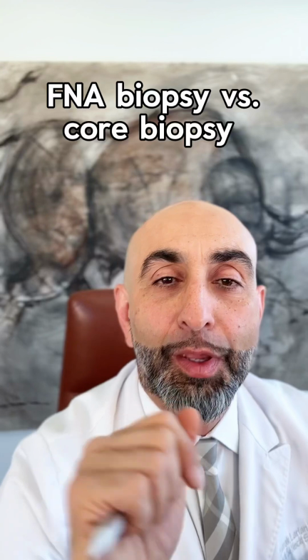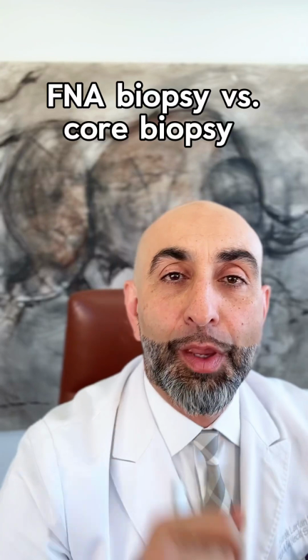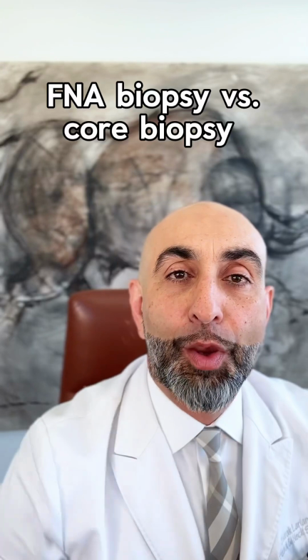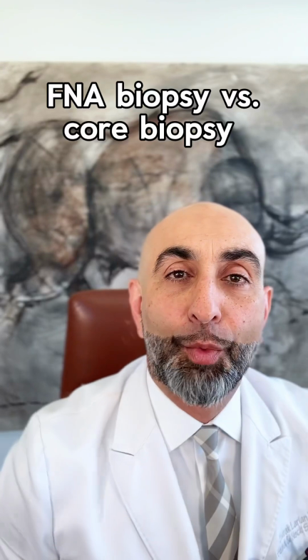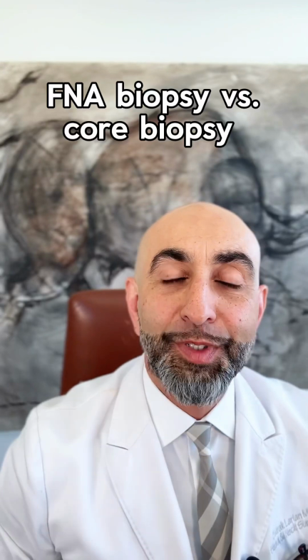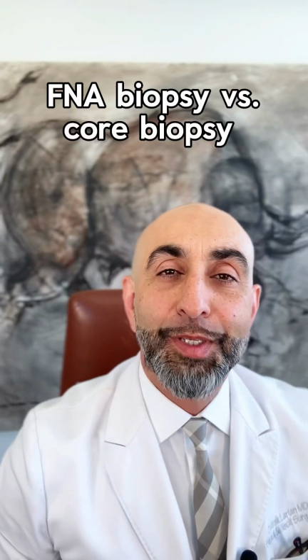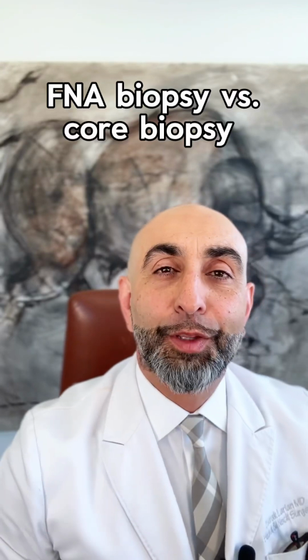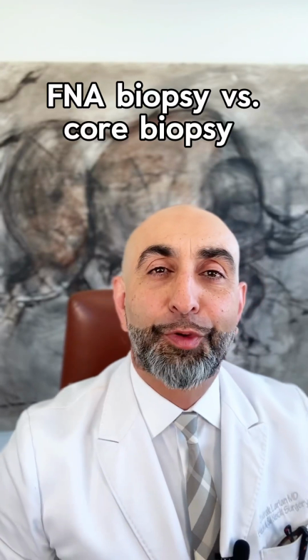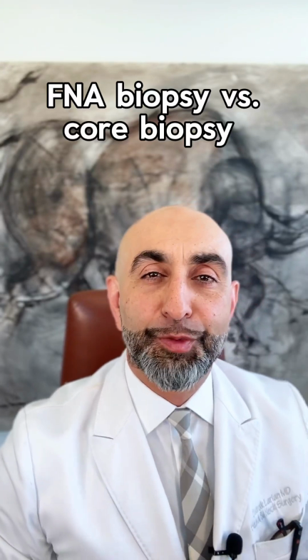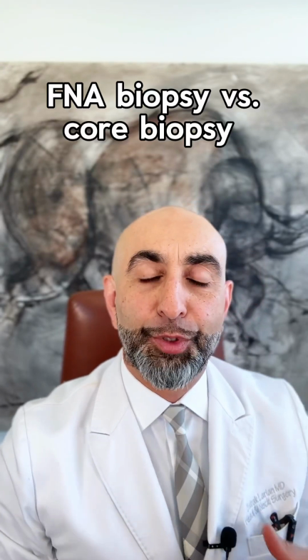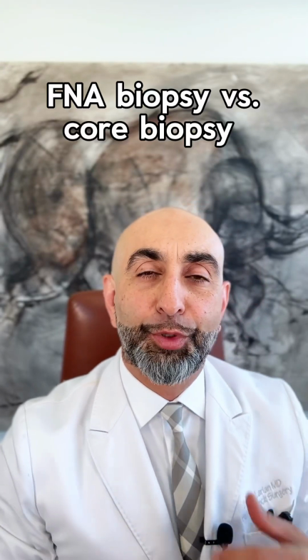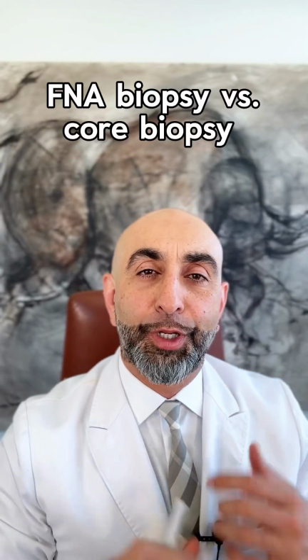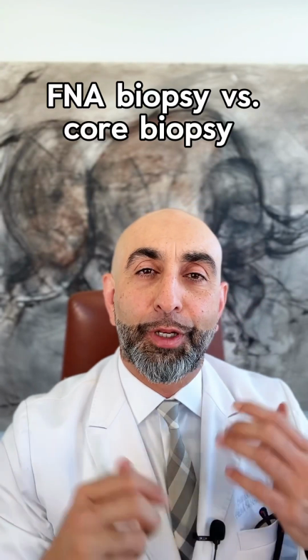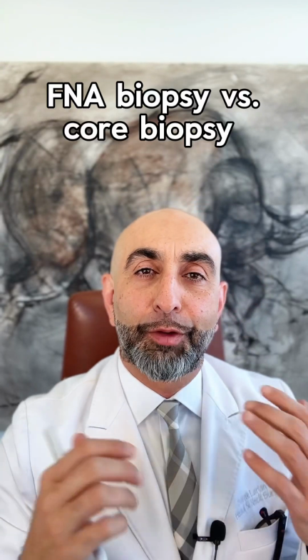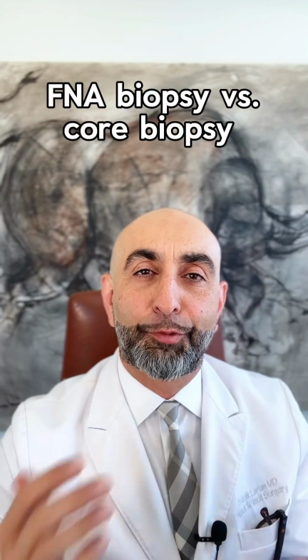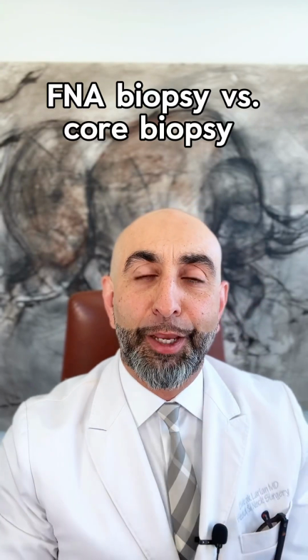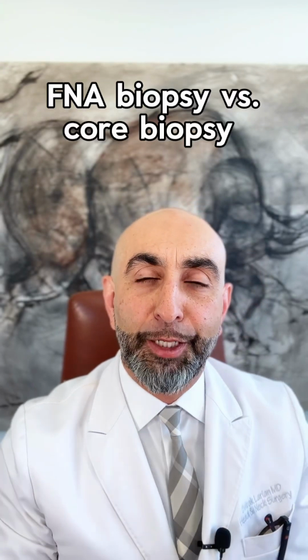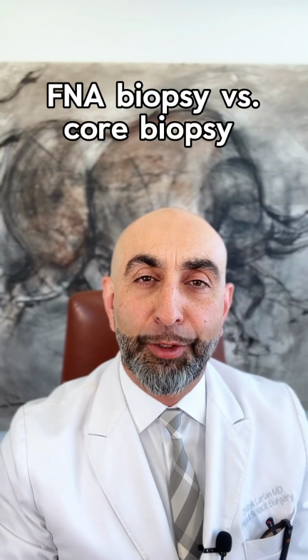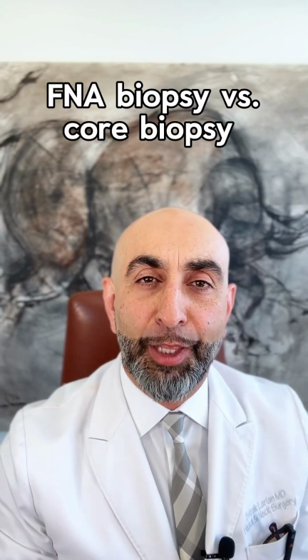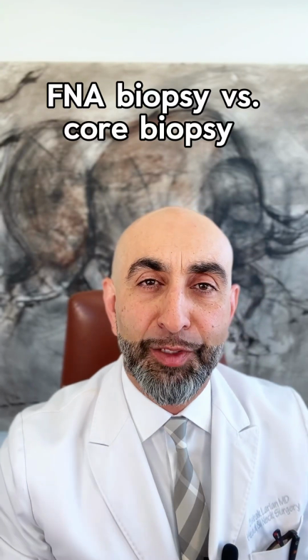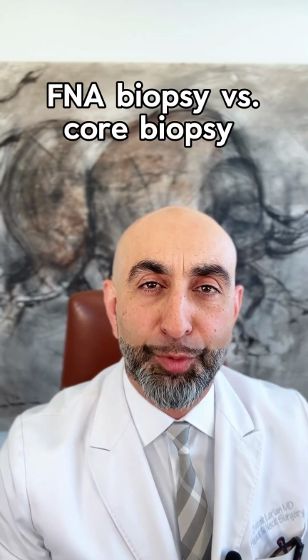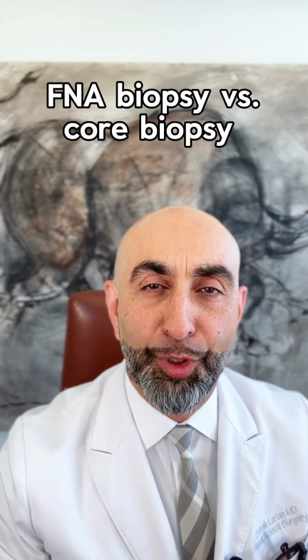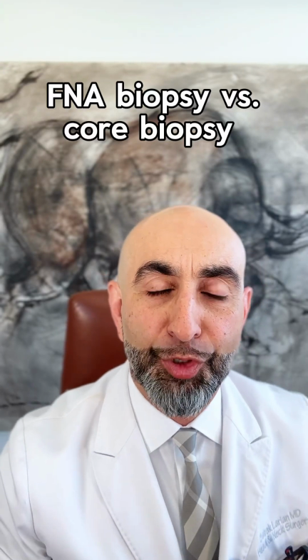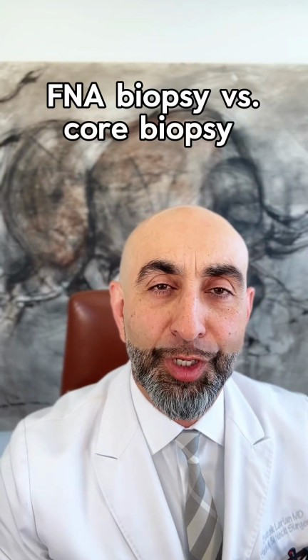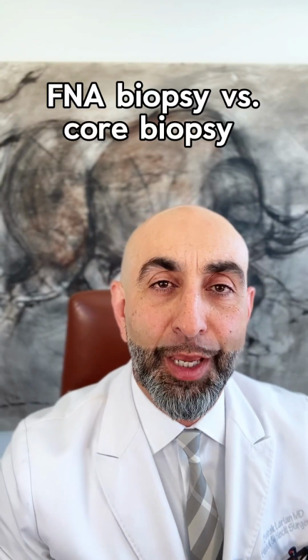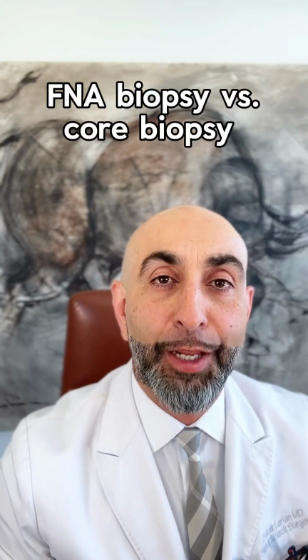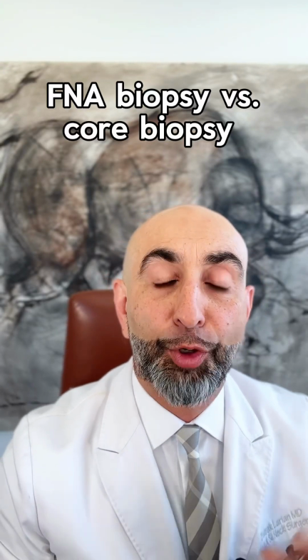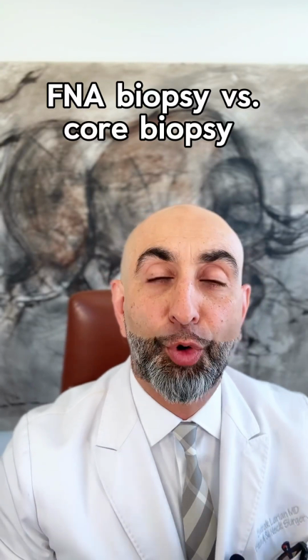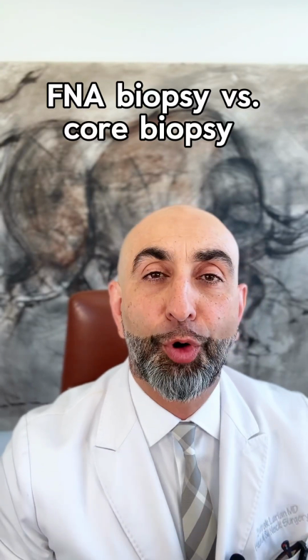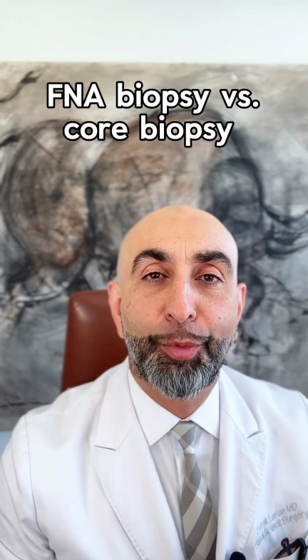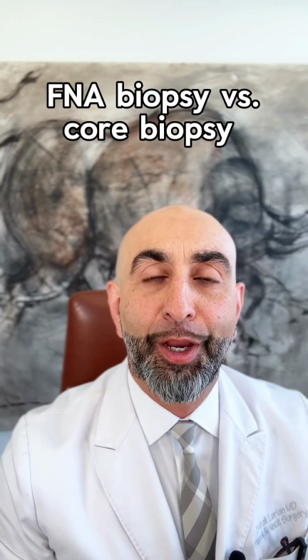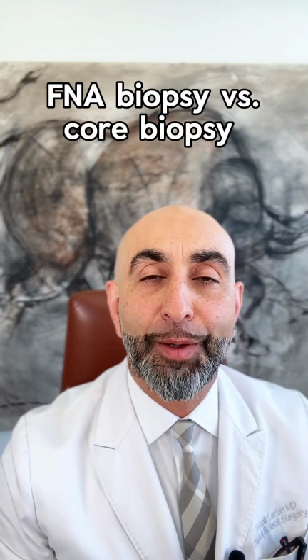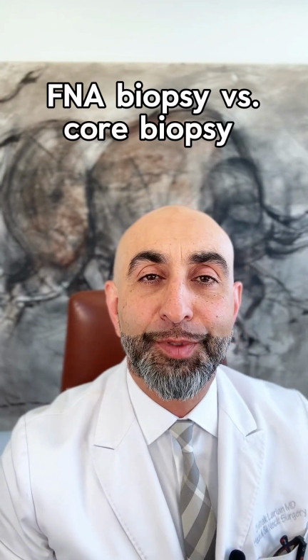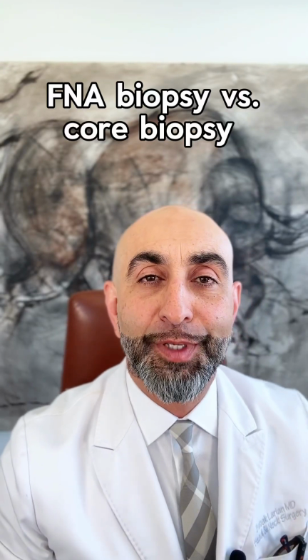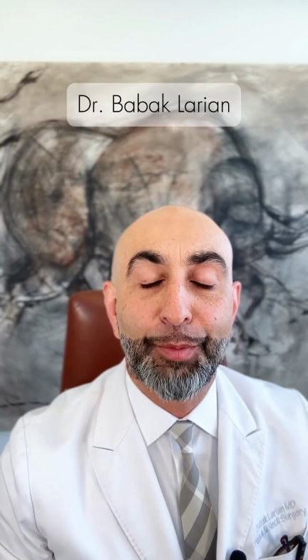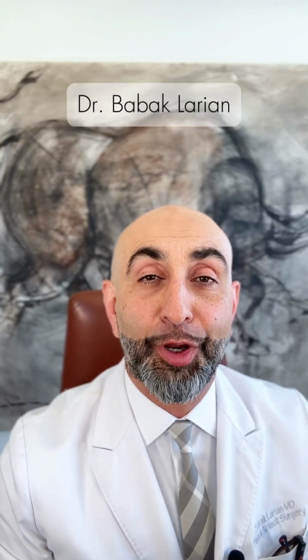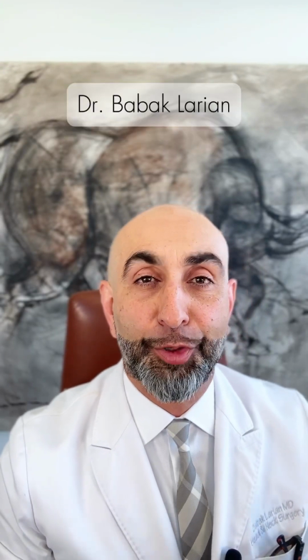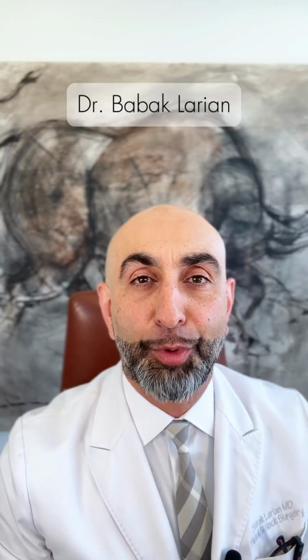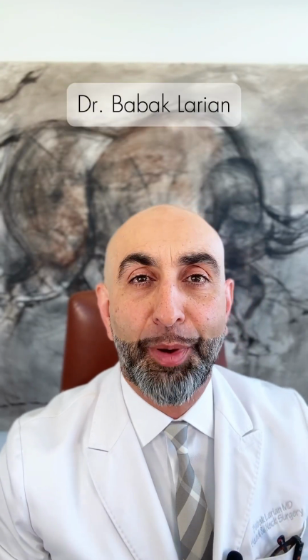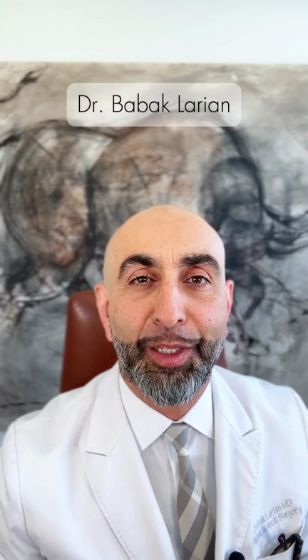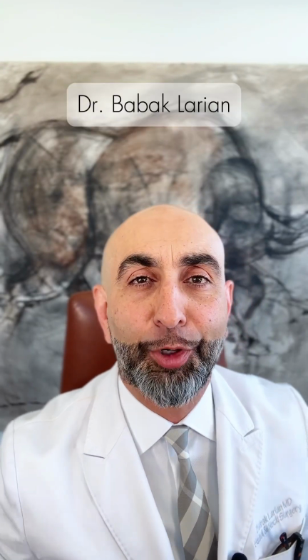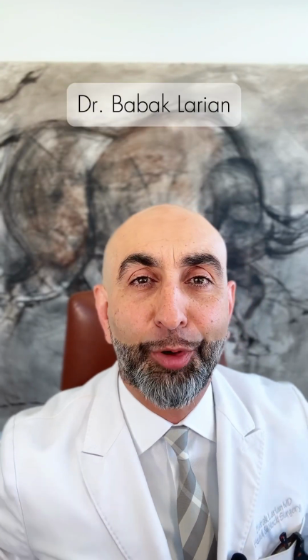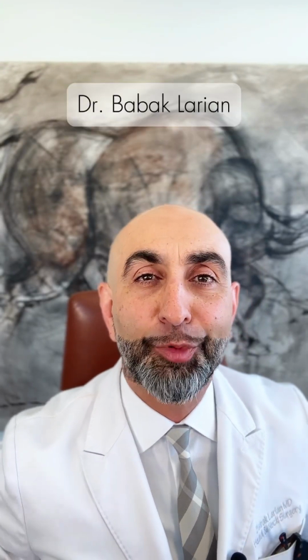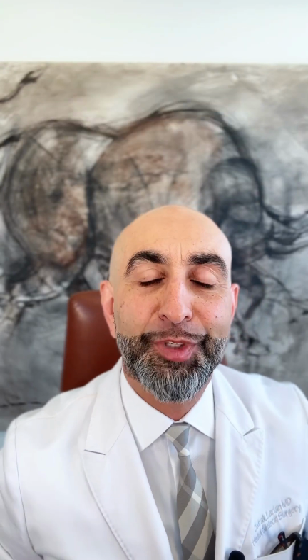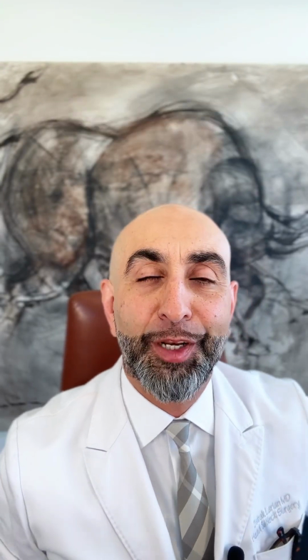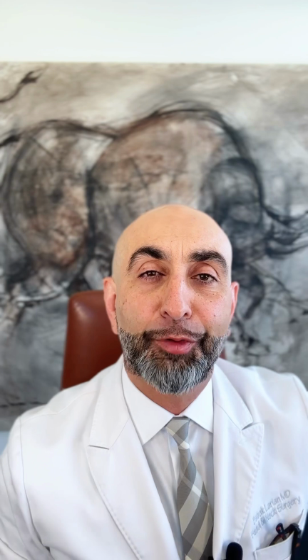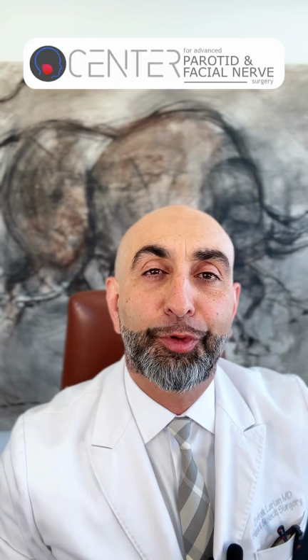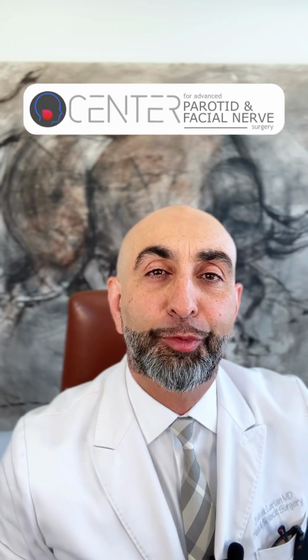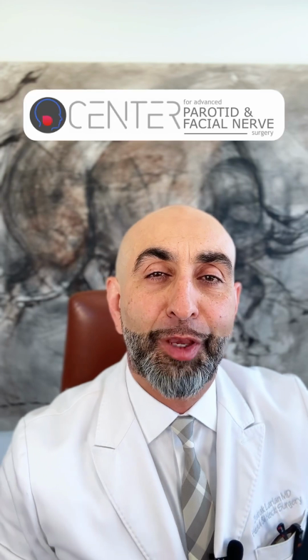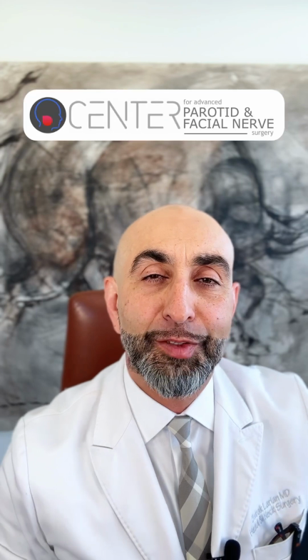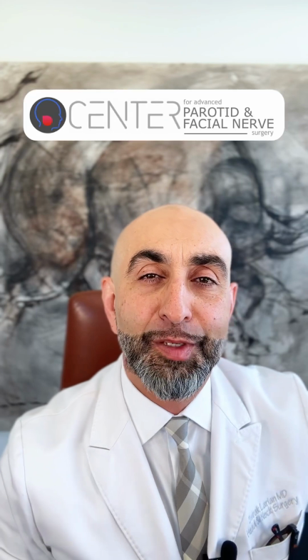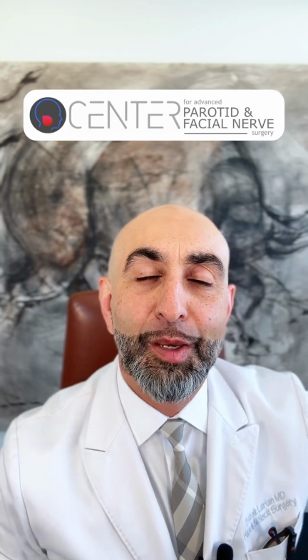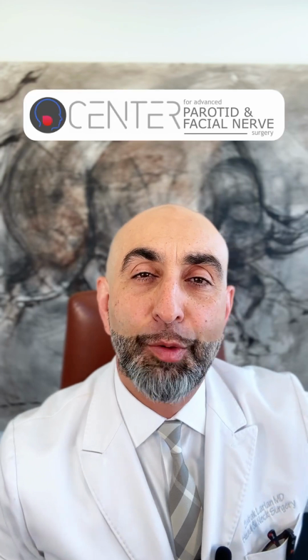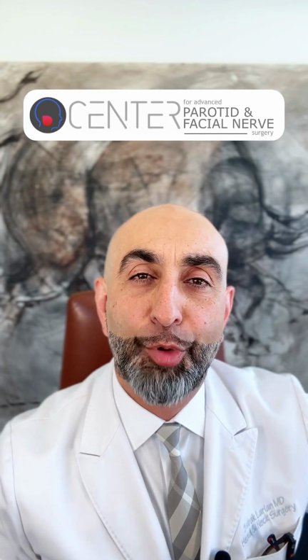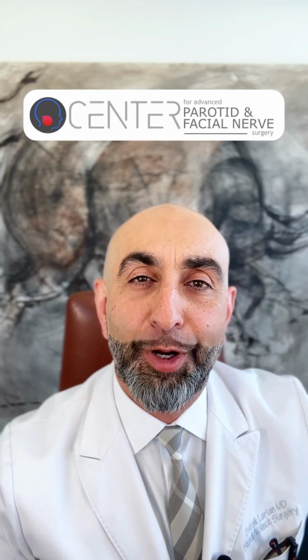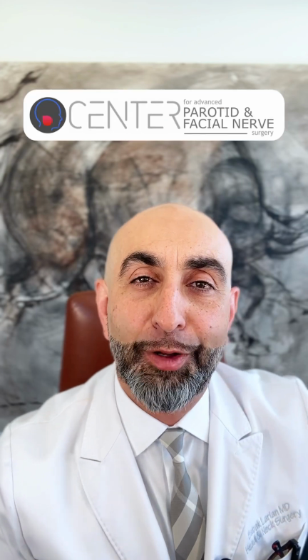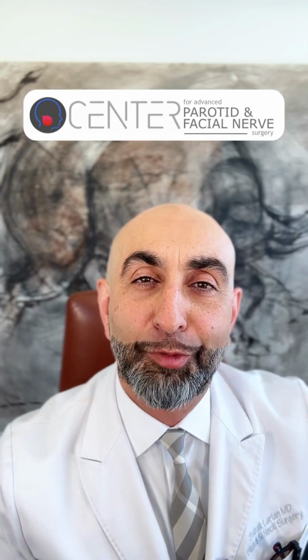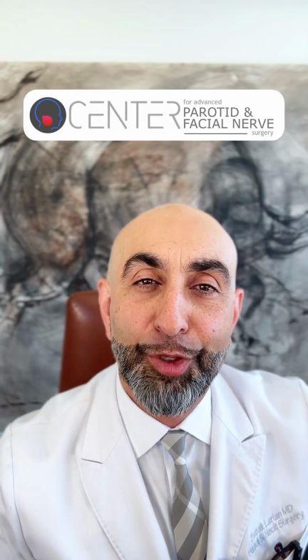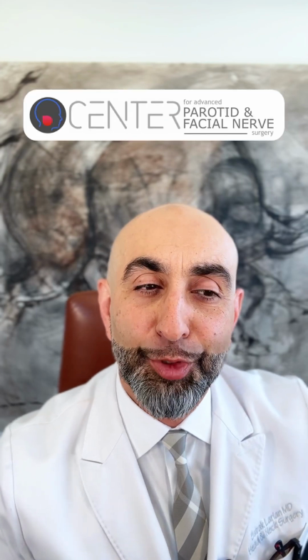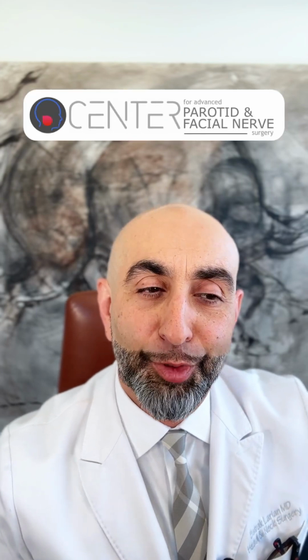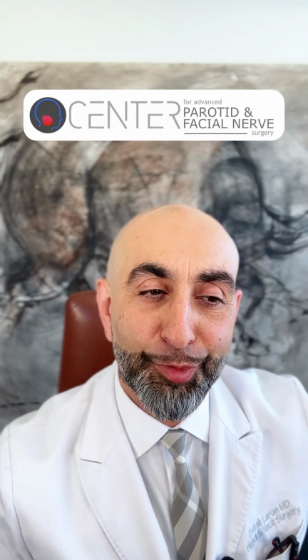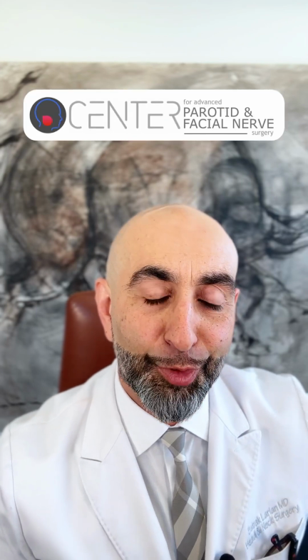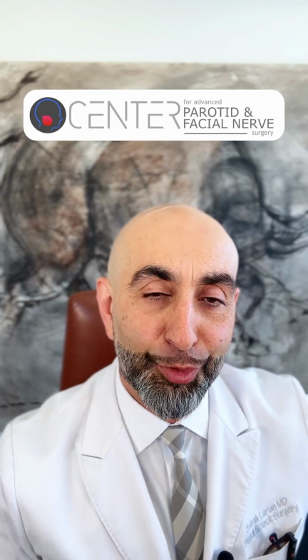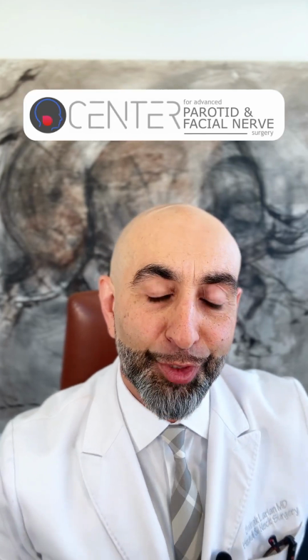What's the difference between a fine needle aspiration and a core biopsy? I'm Dr. Bob Aclarion from the Center for Advanced Parotid and Facial Nerve Surgery.